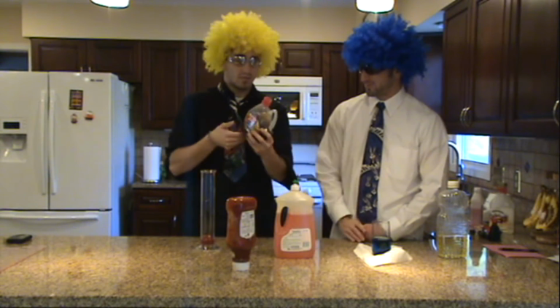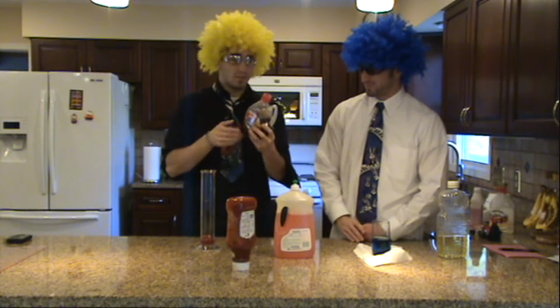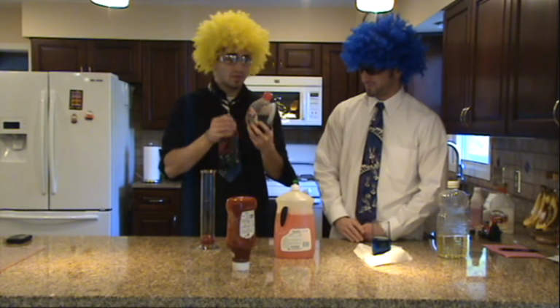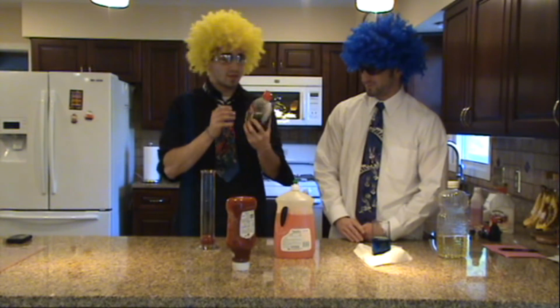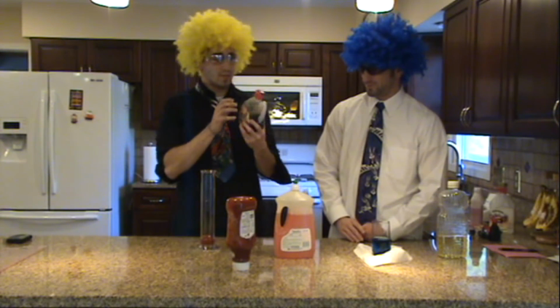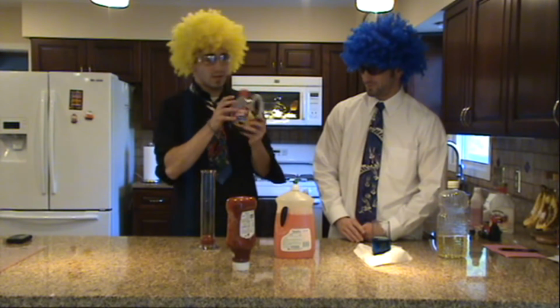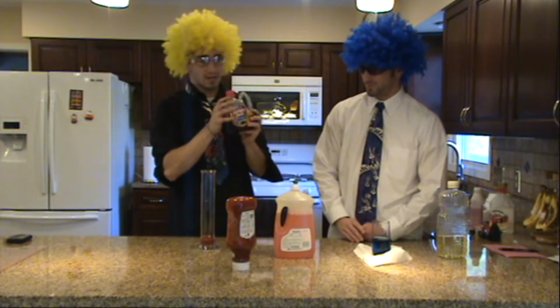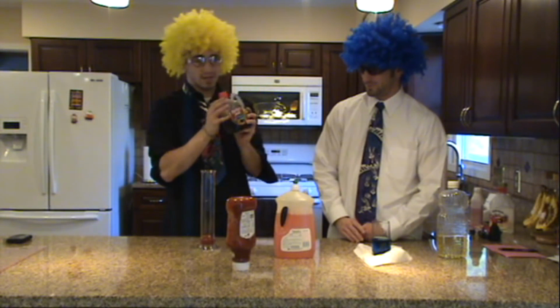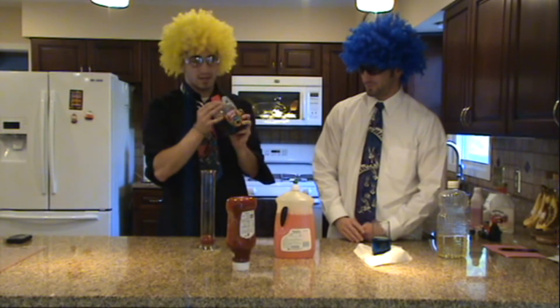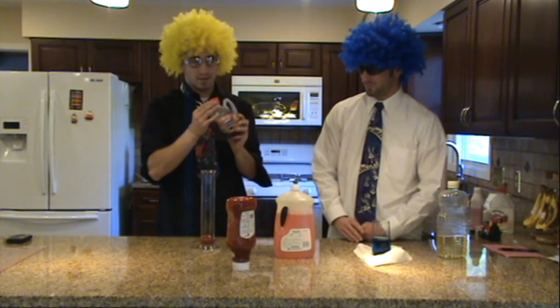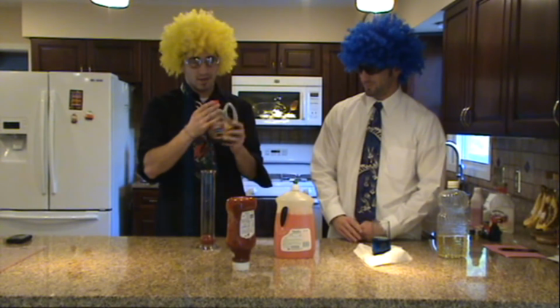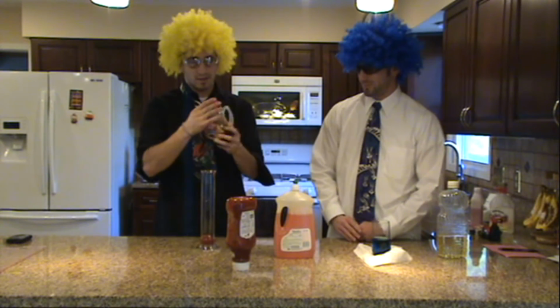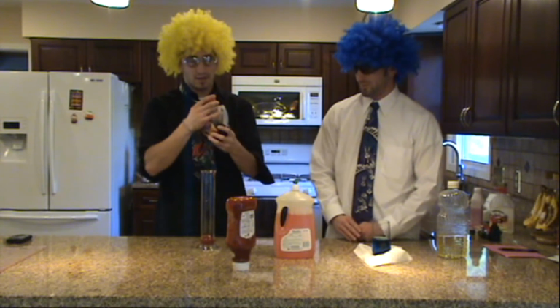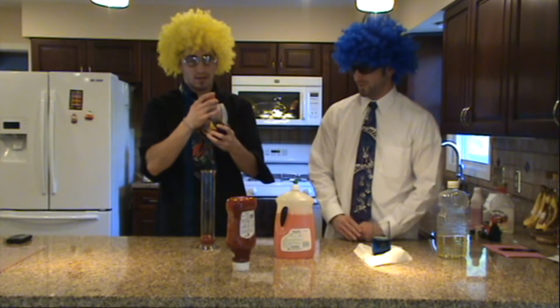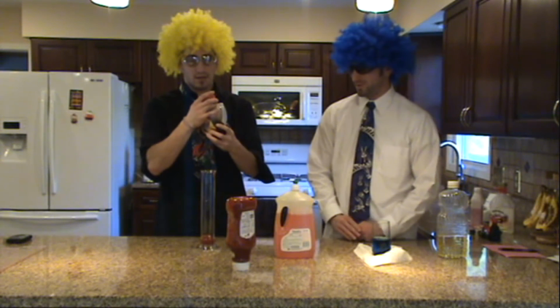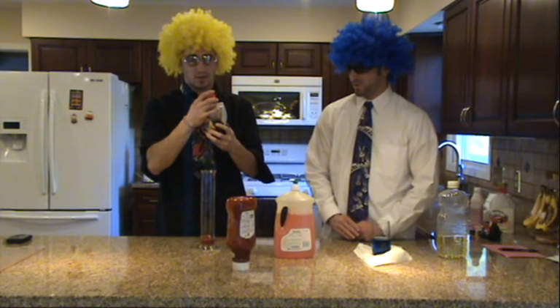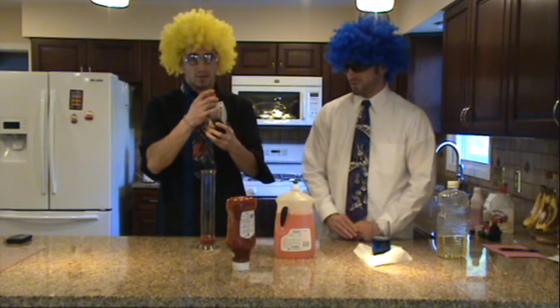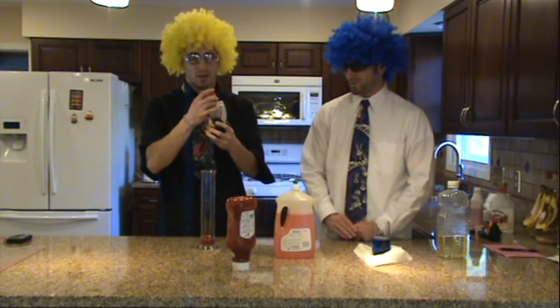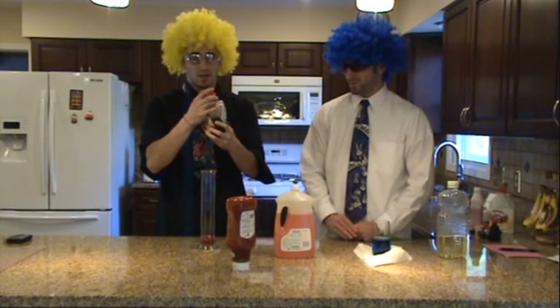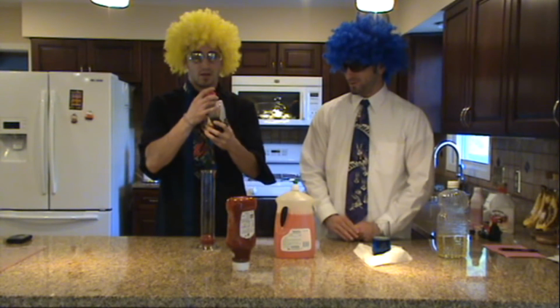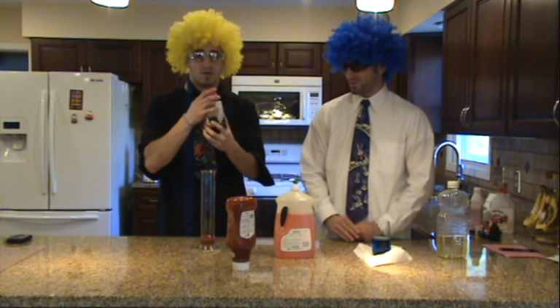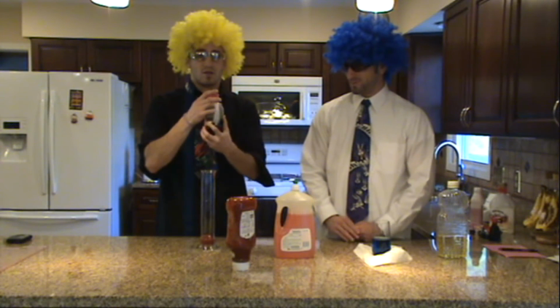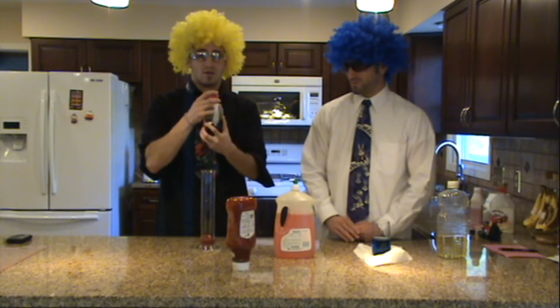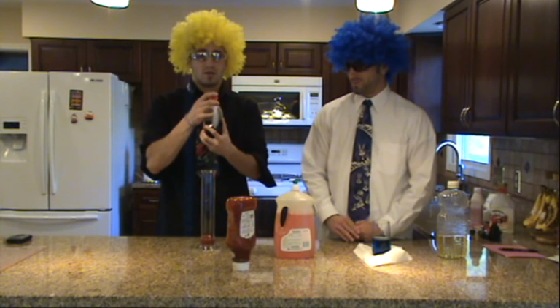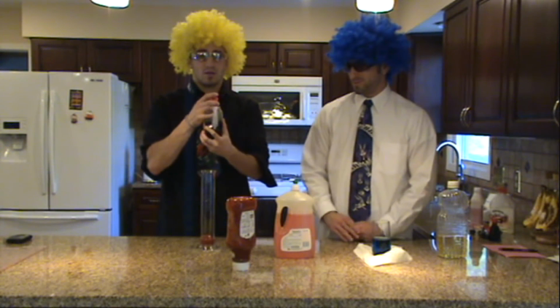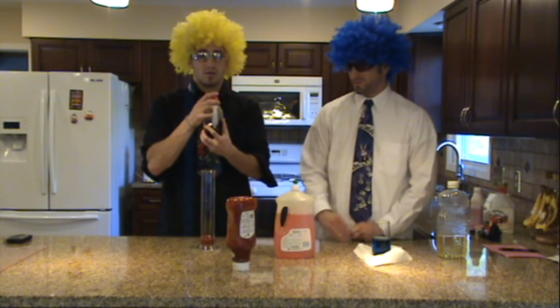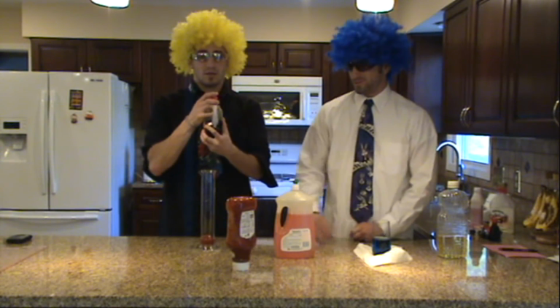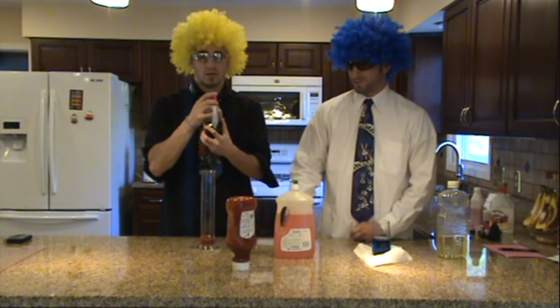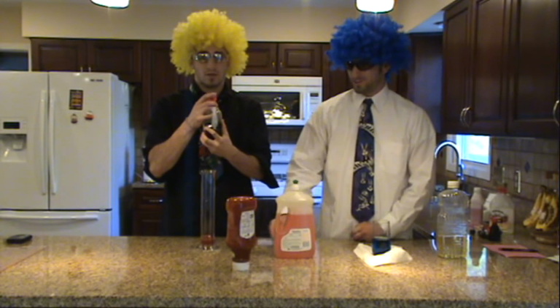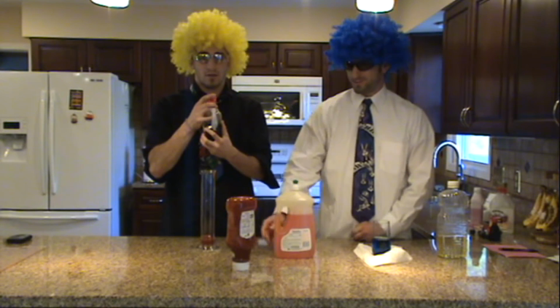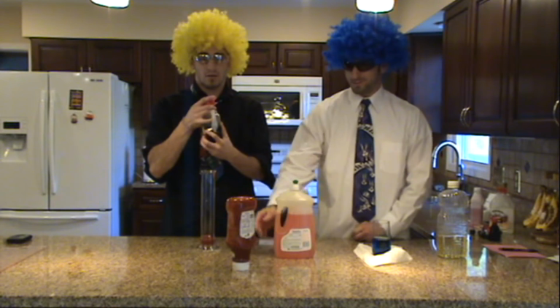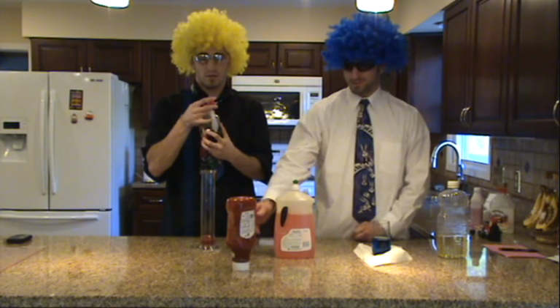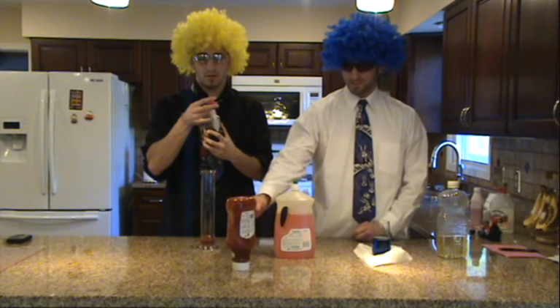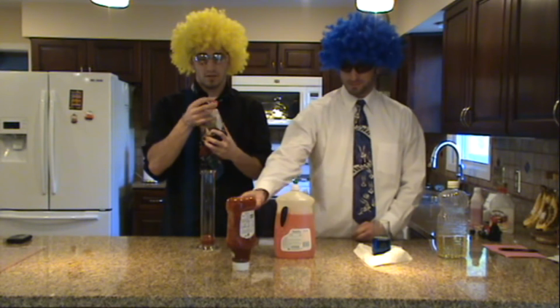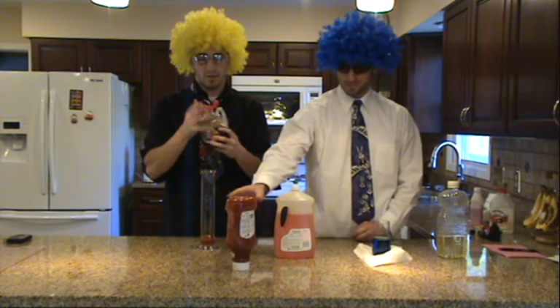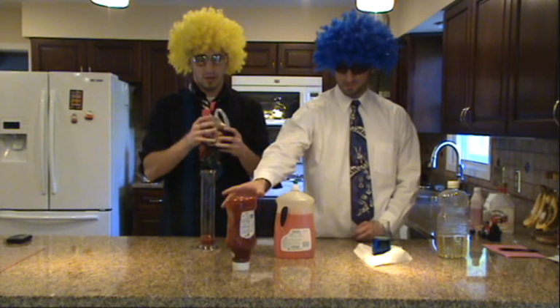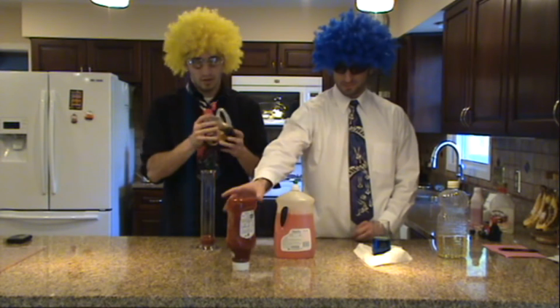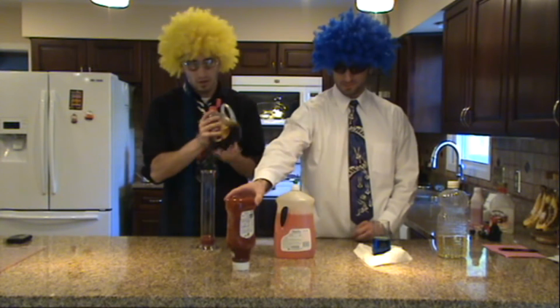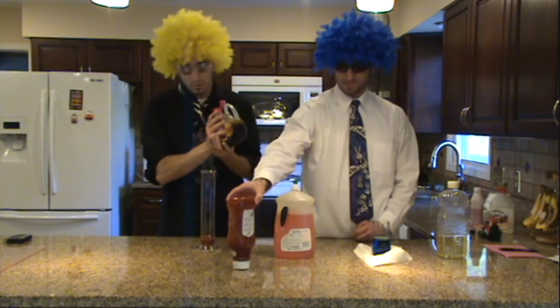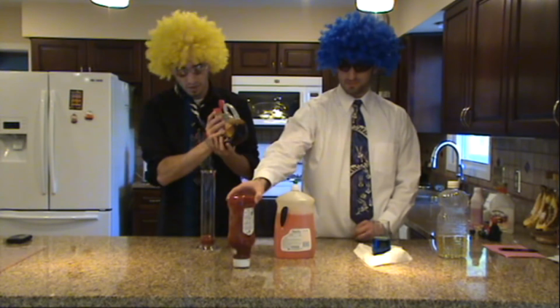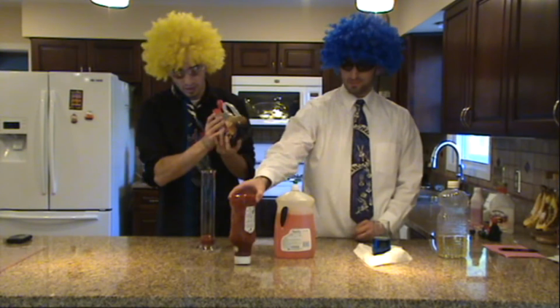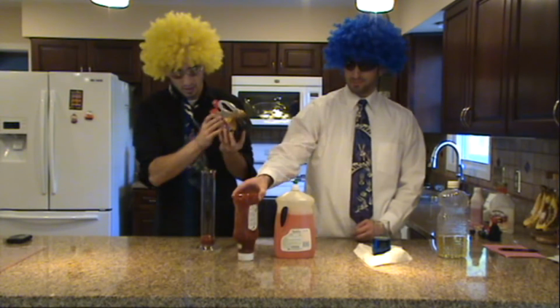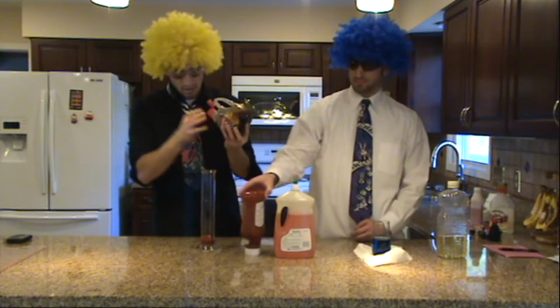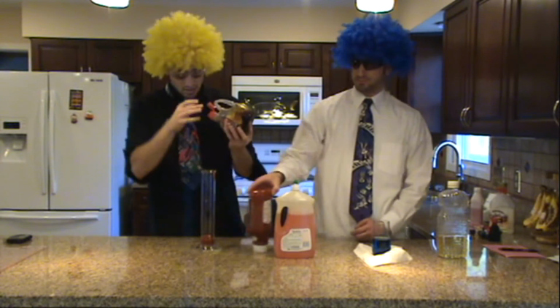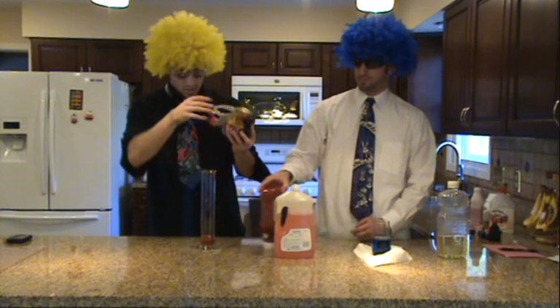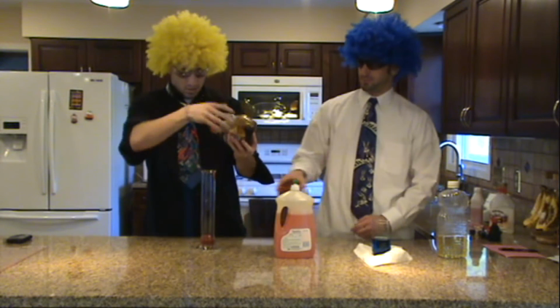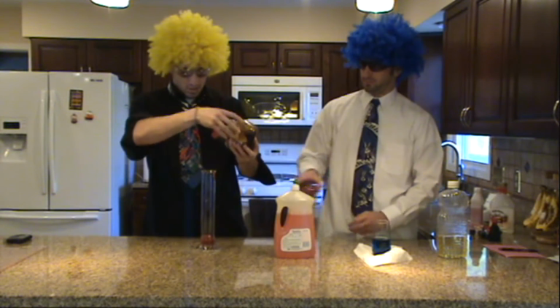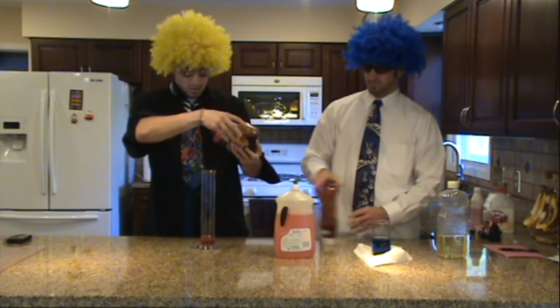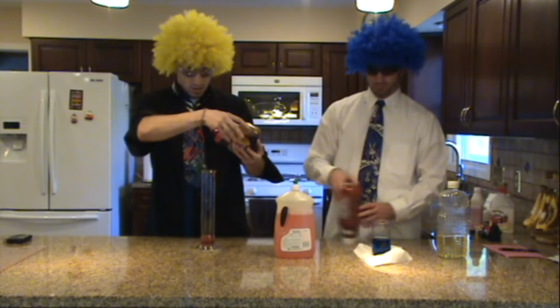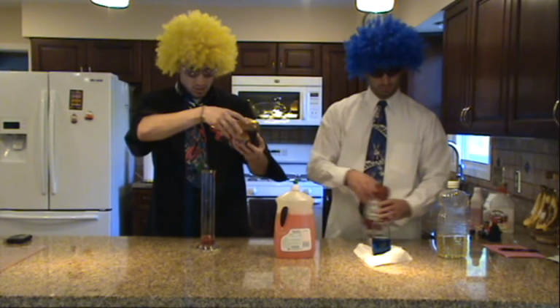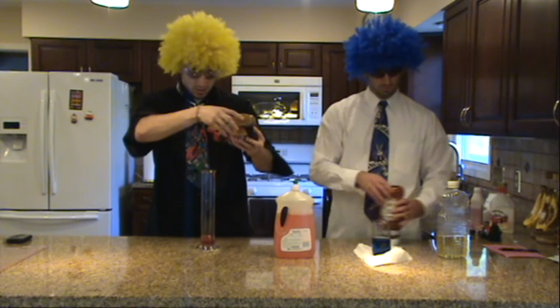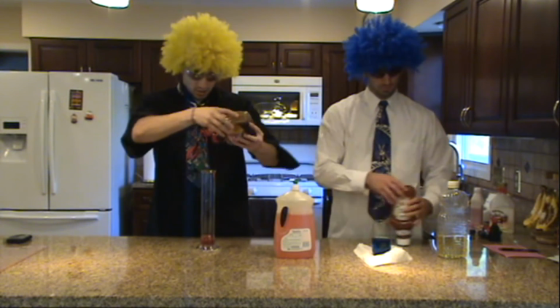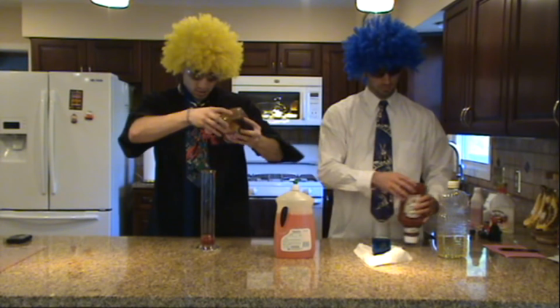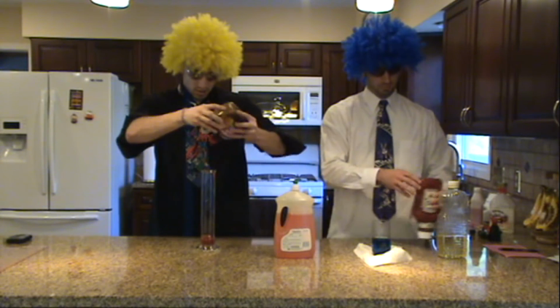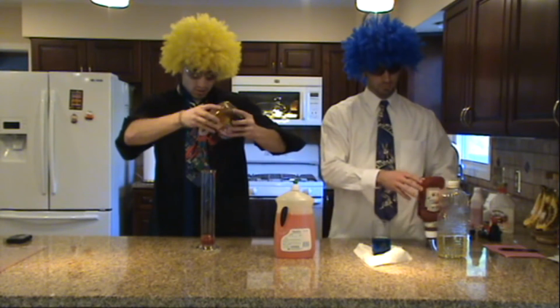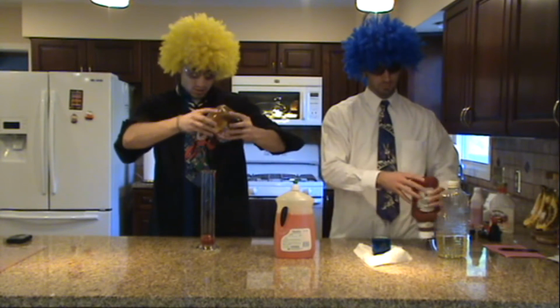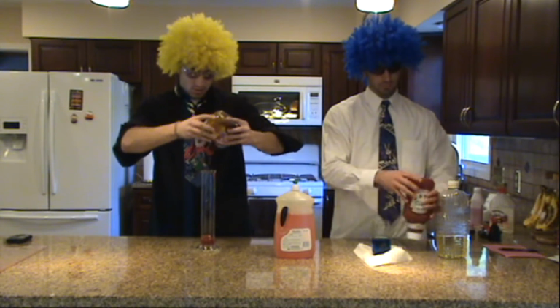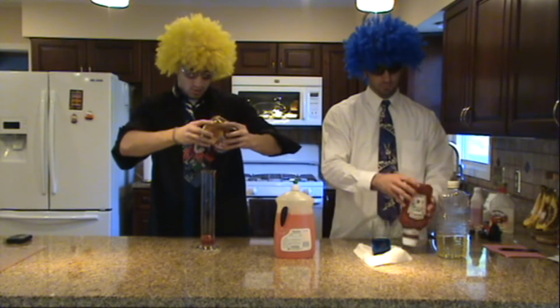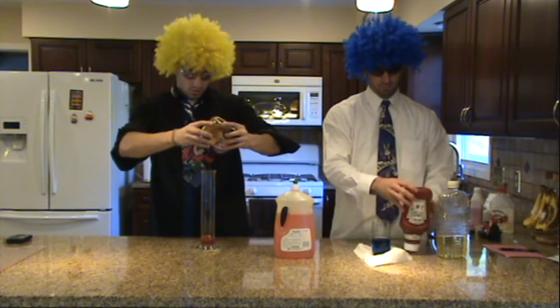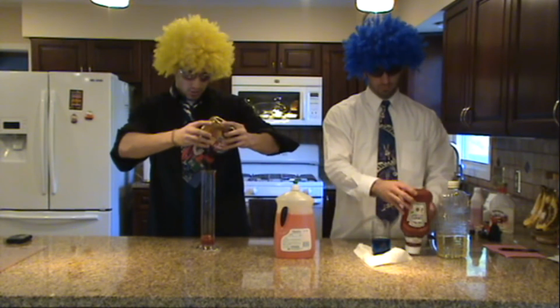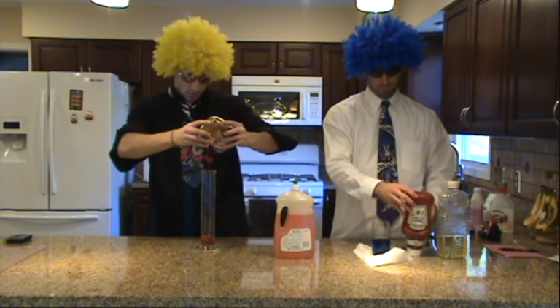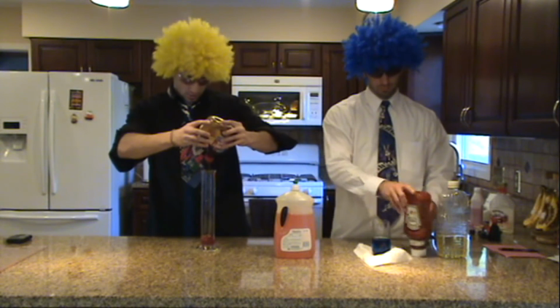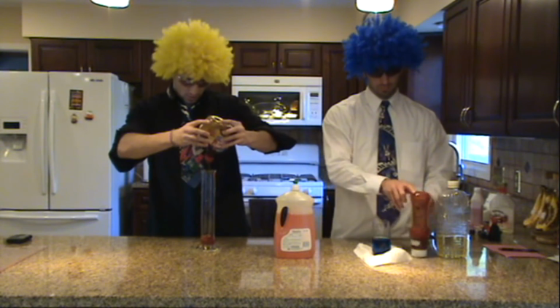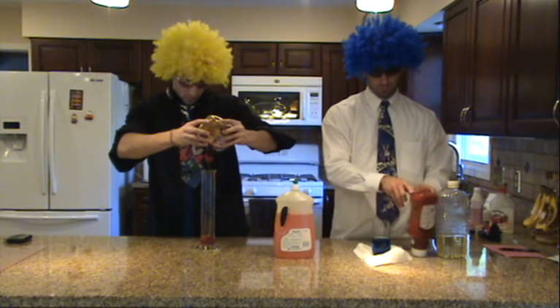Maple syrup next, Dr. Einstein. Let's see if I can open it. Here we go.